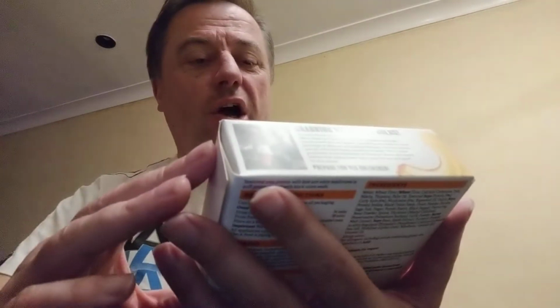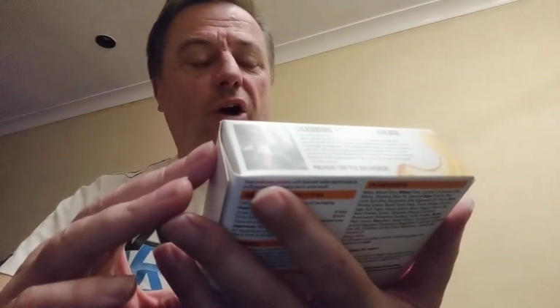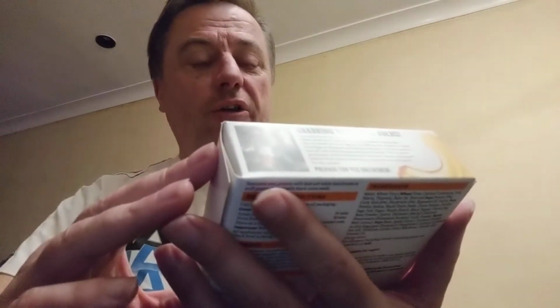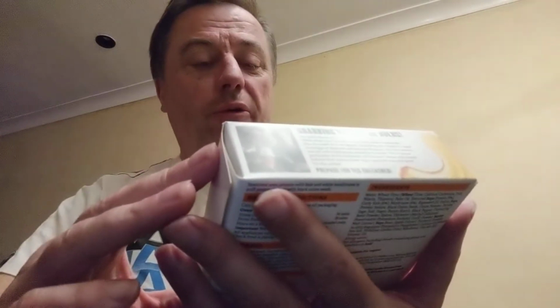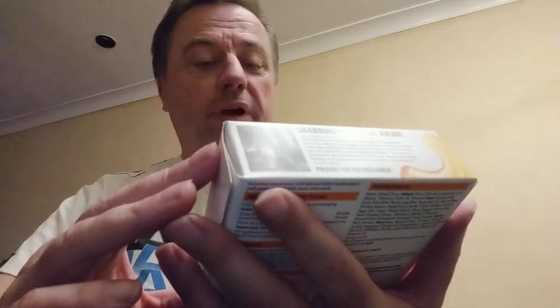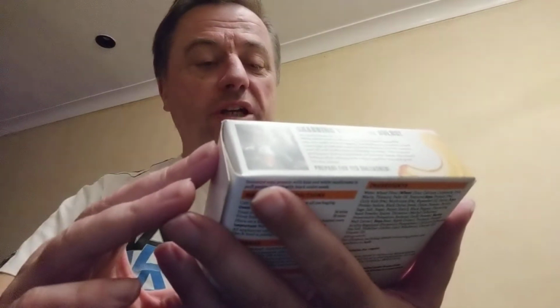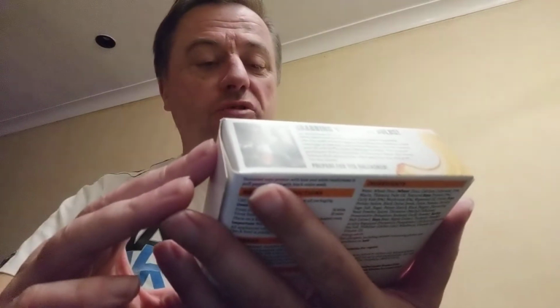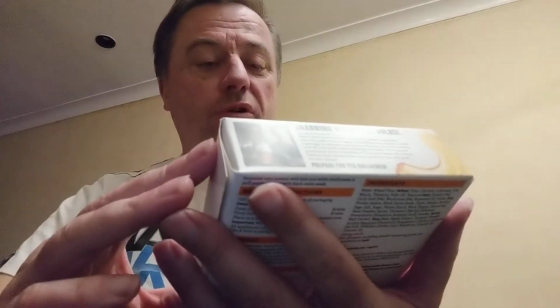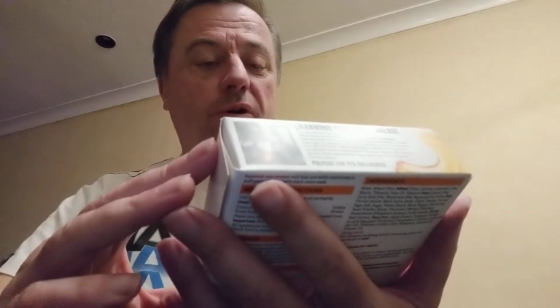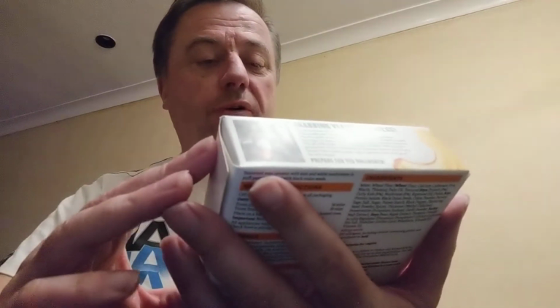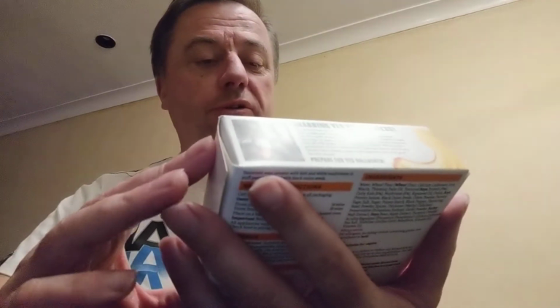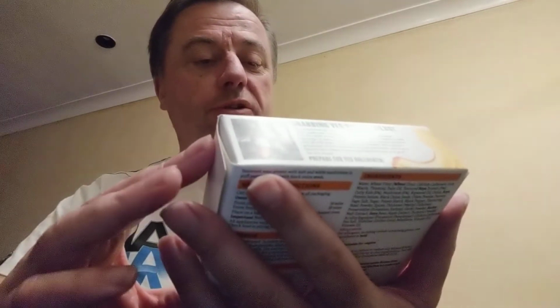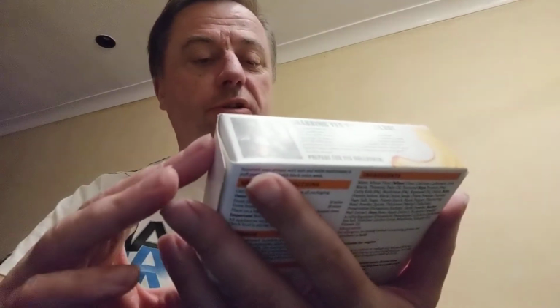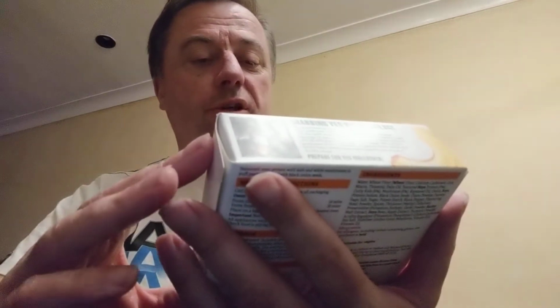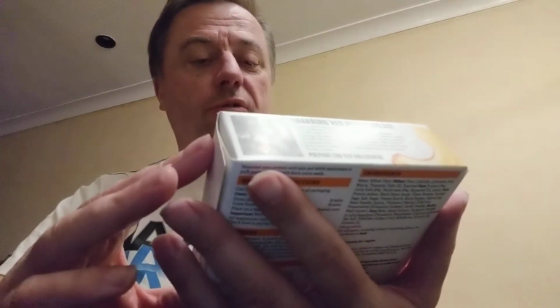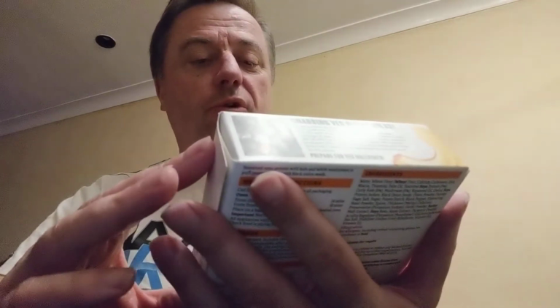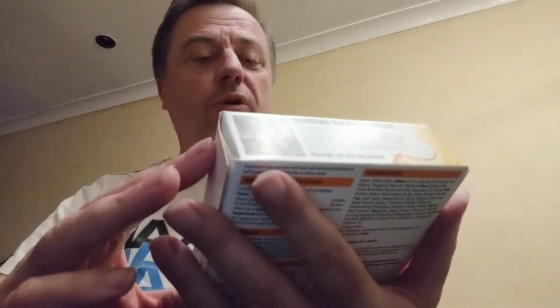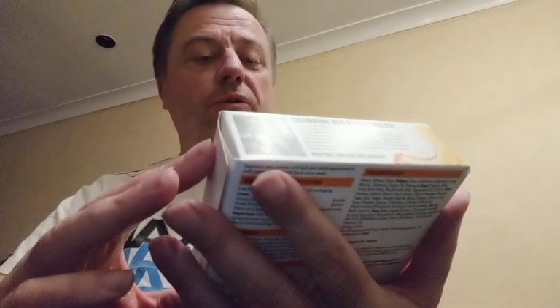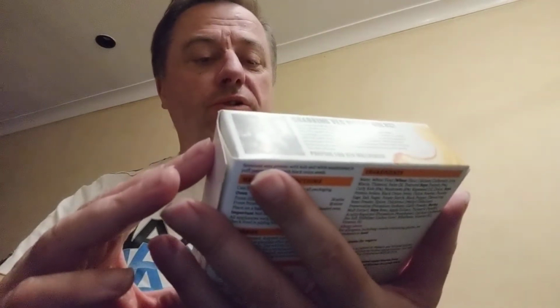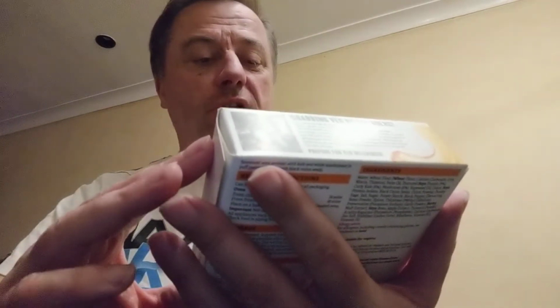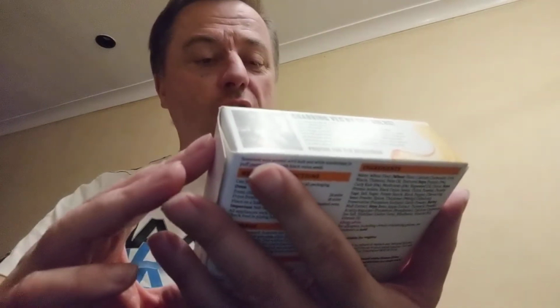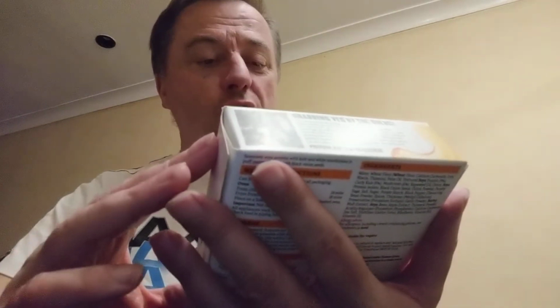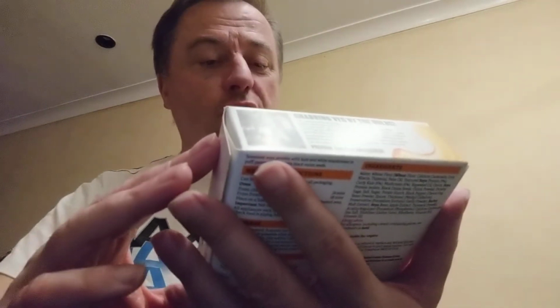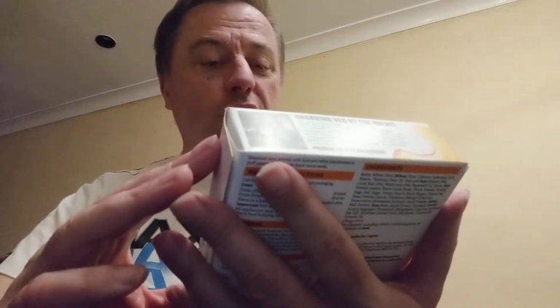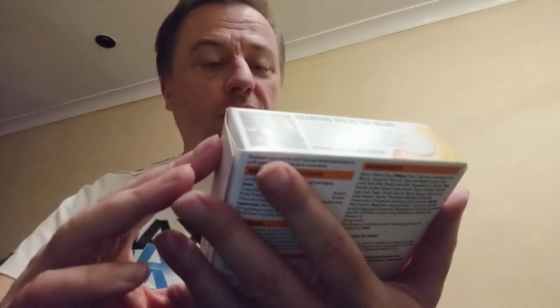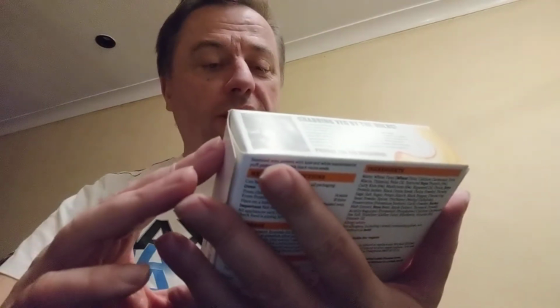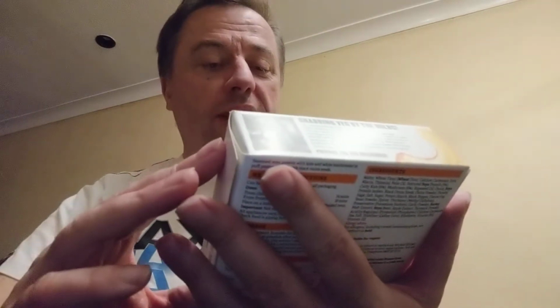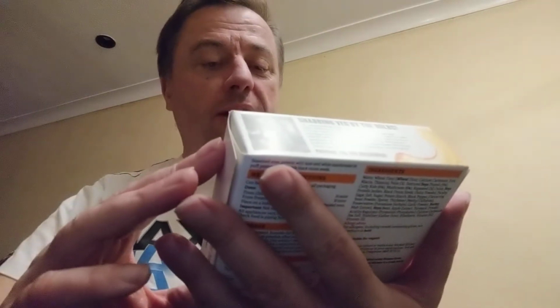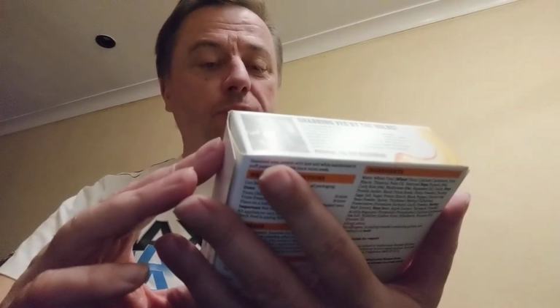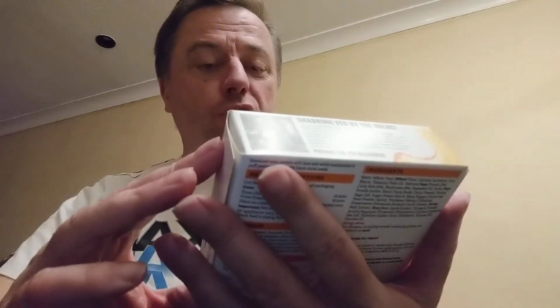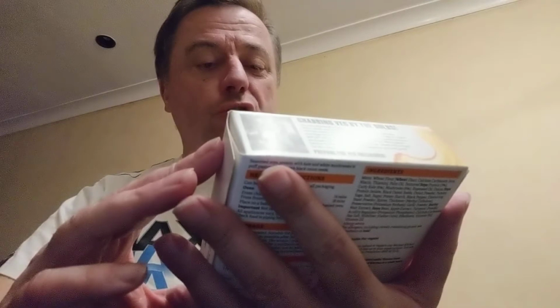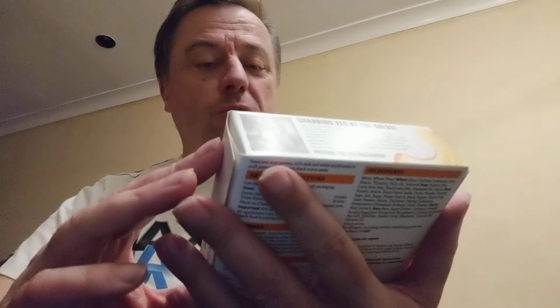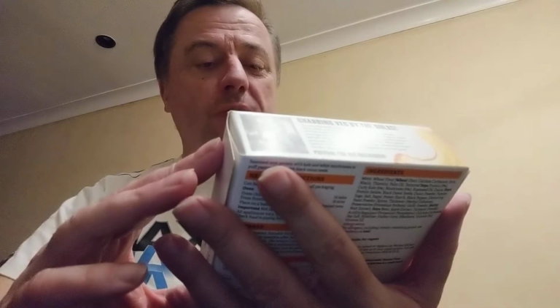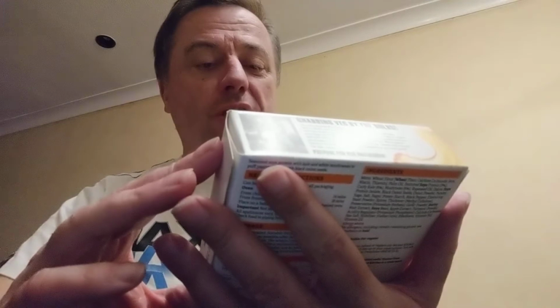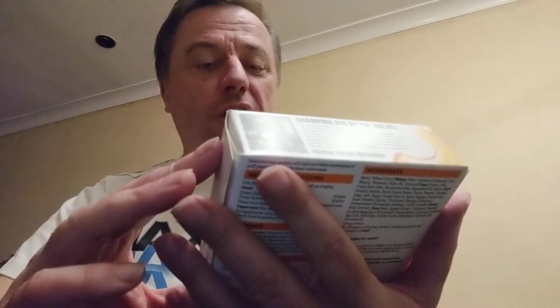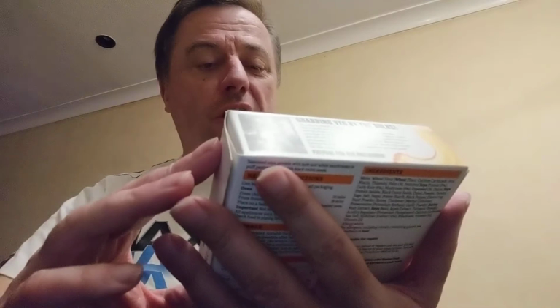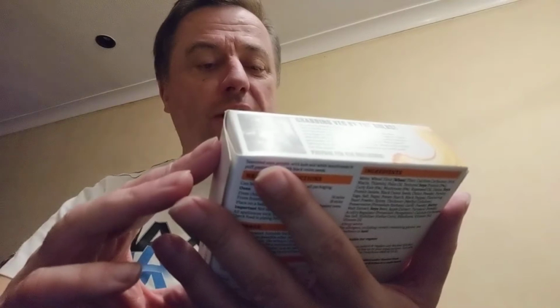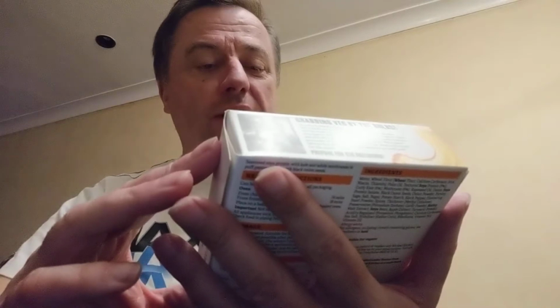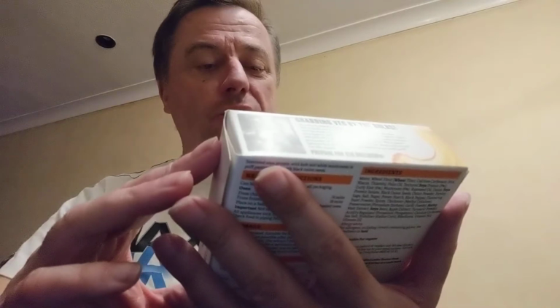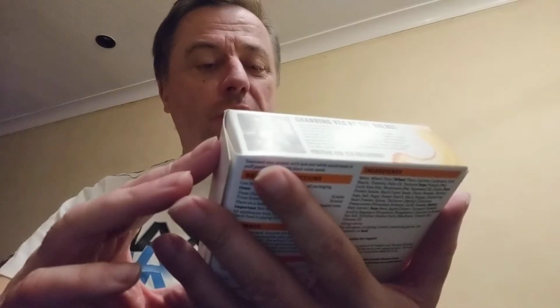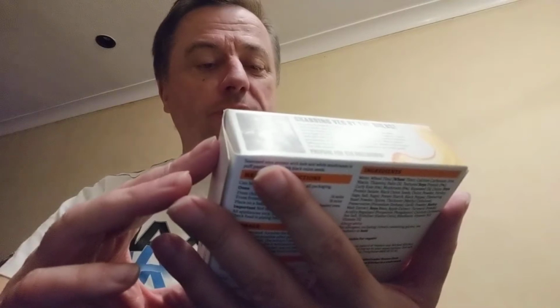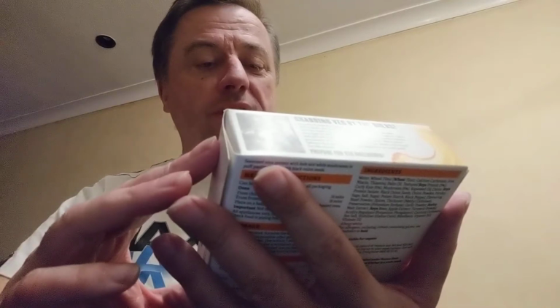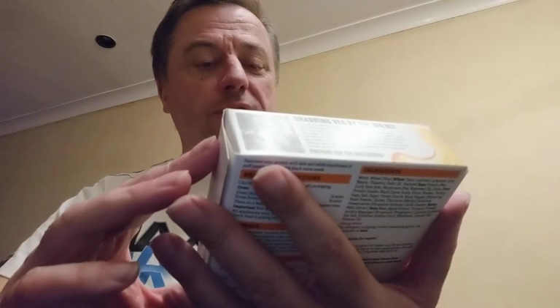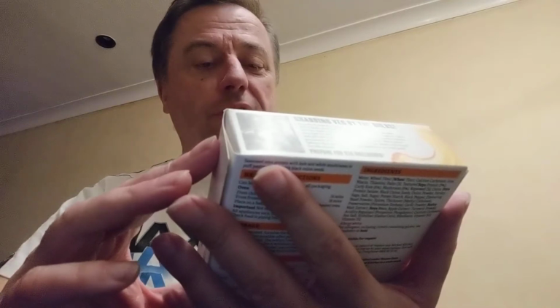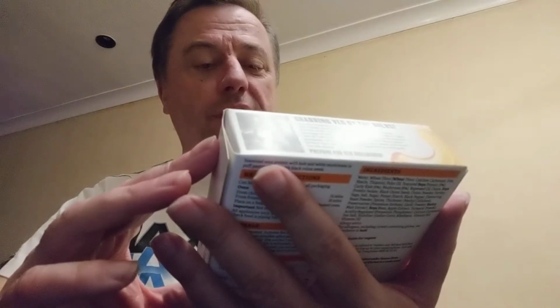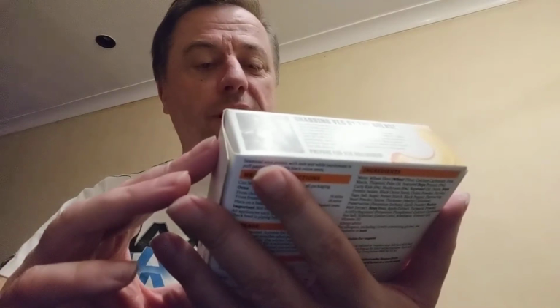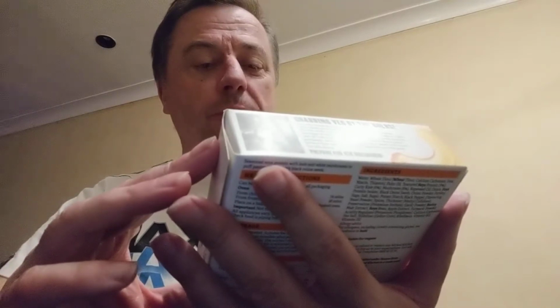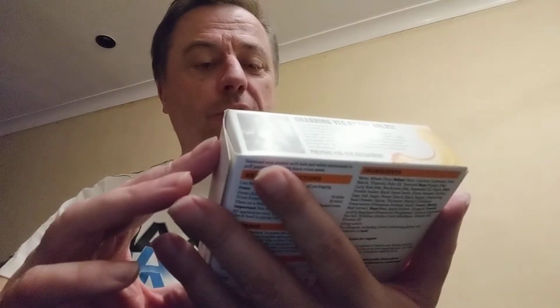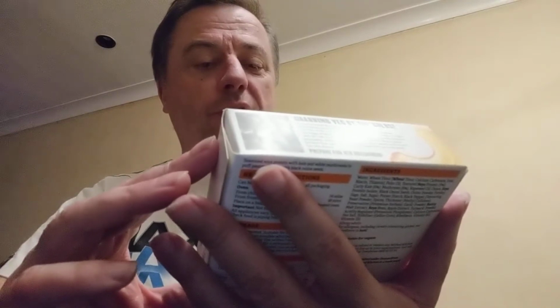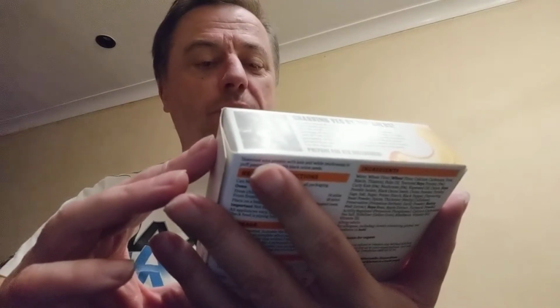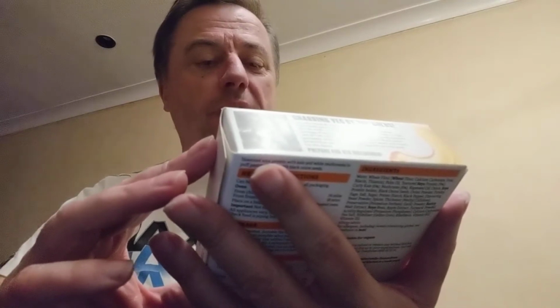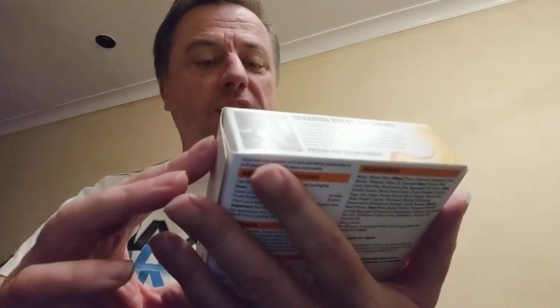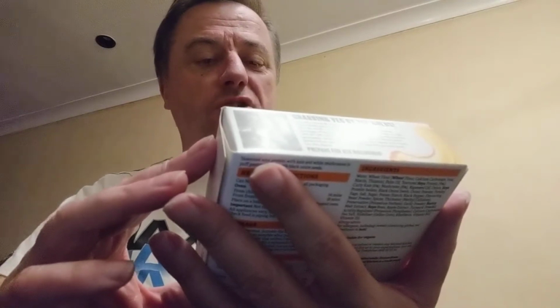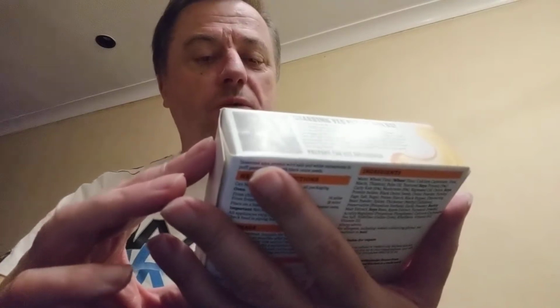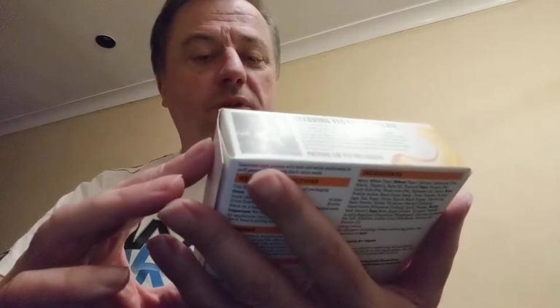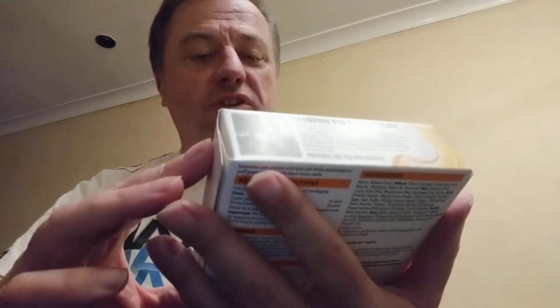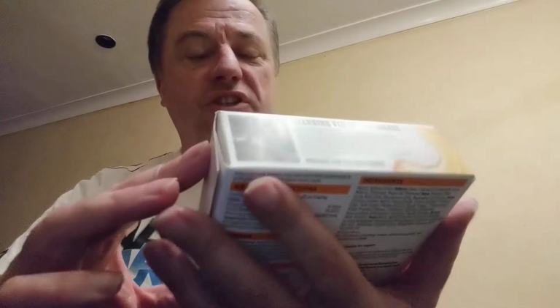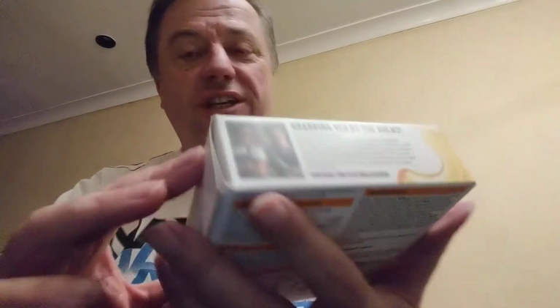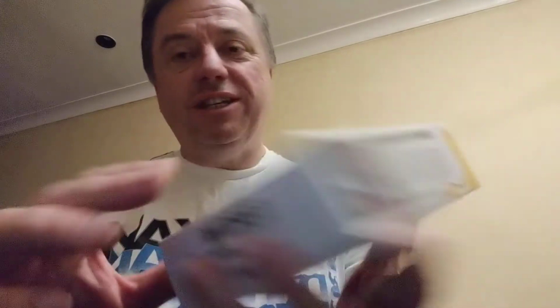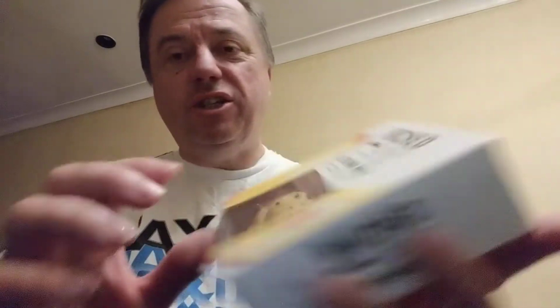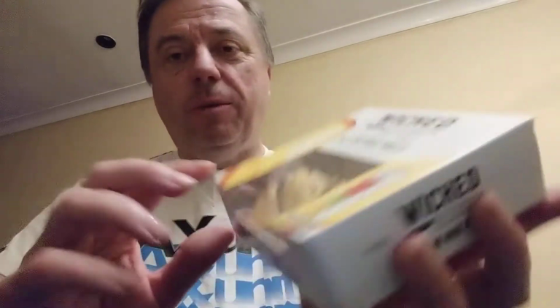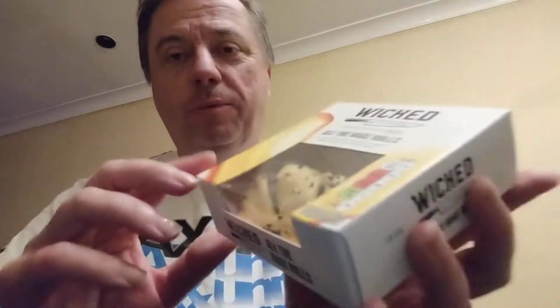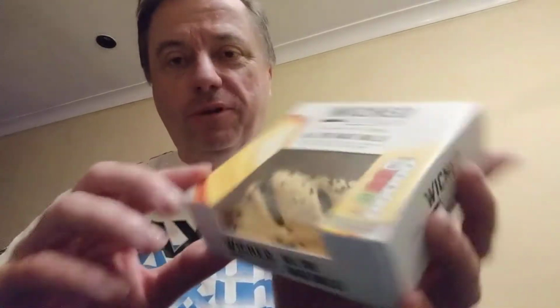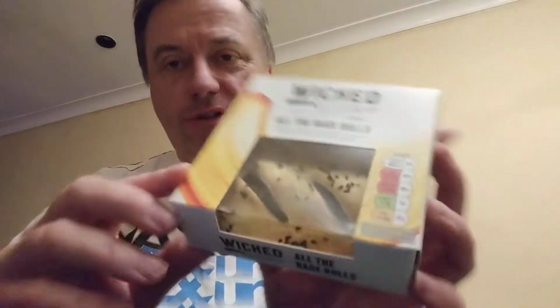All the rage rolls — curly kale, mushroom and garlic wrapped in flaky puff pastry with seed toppers.